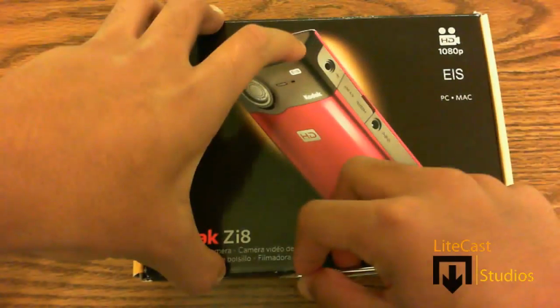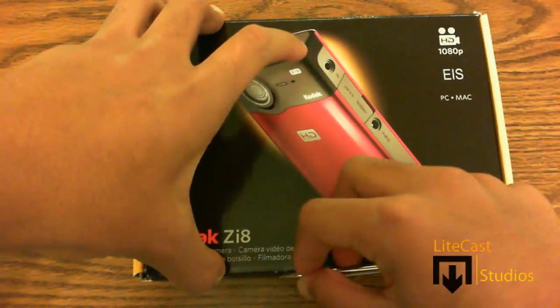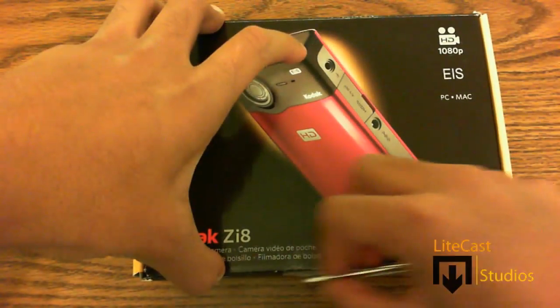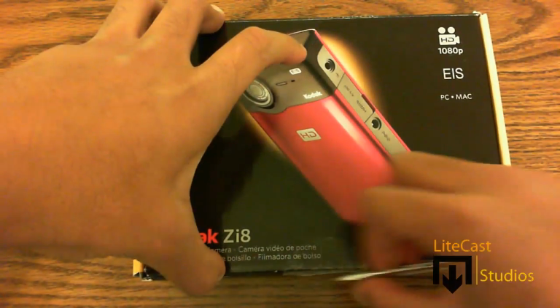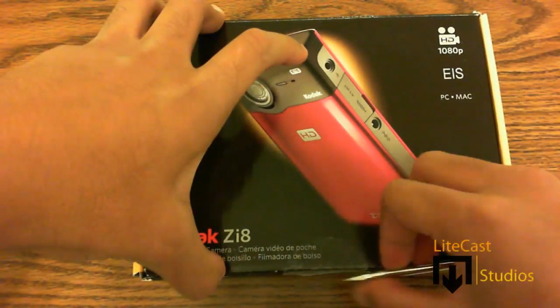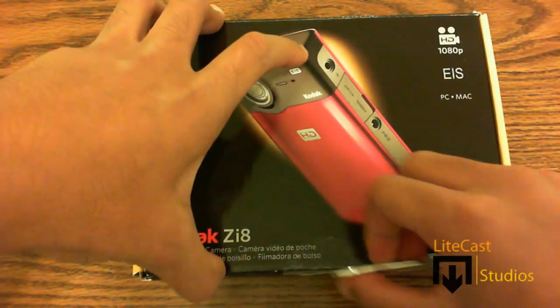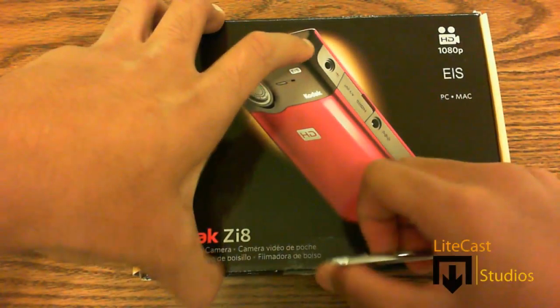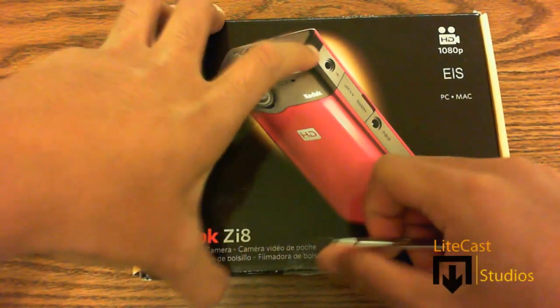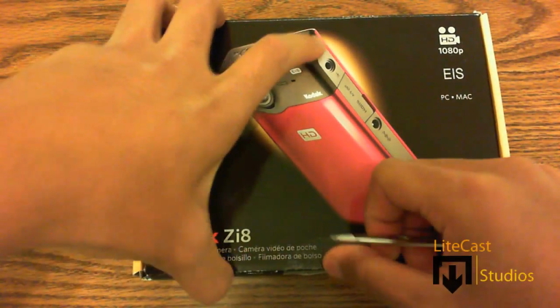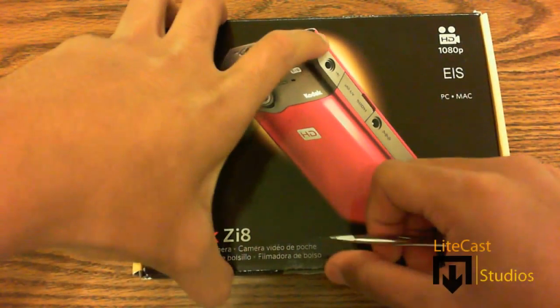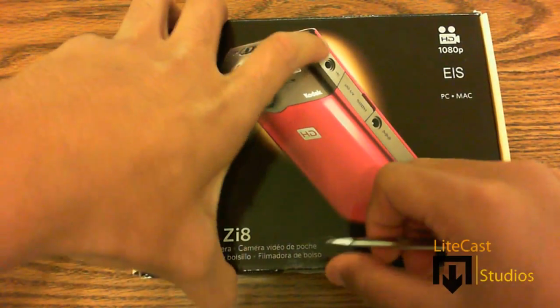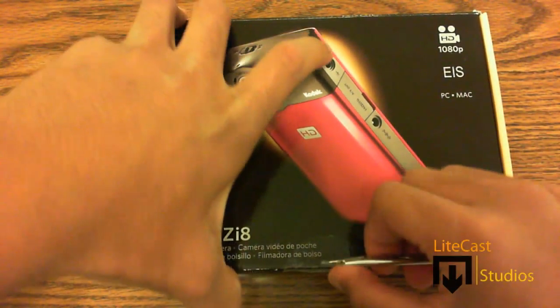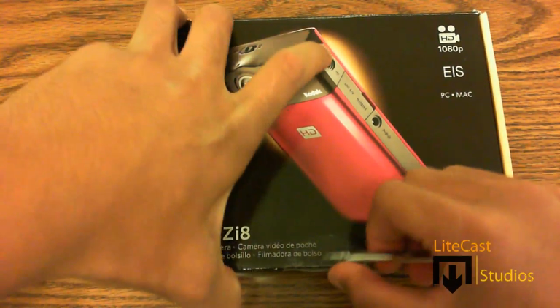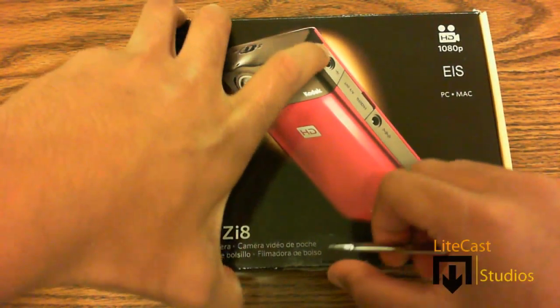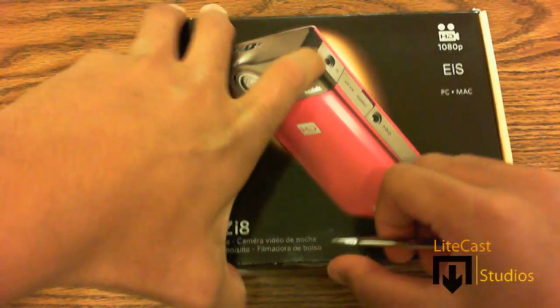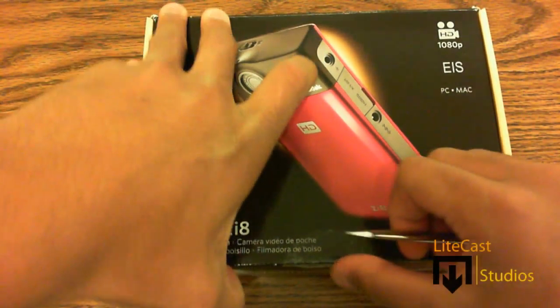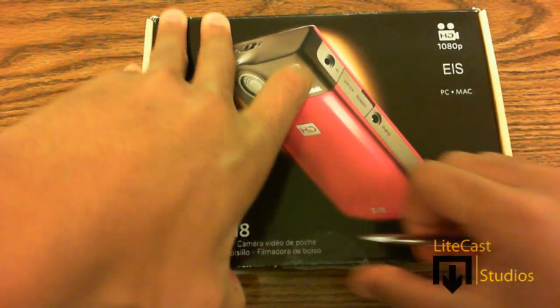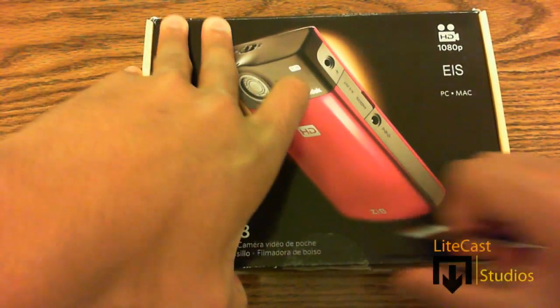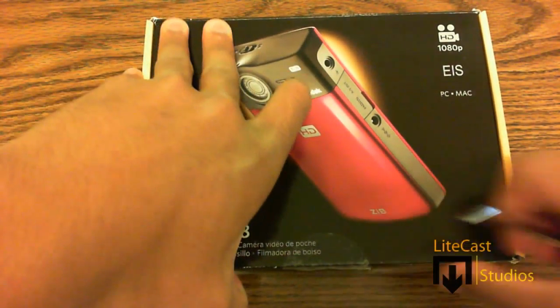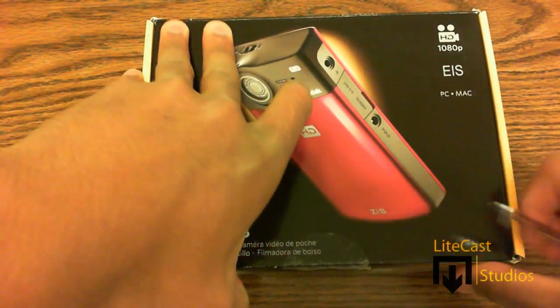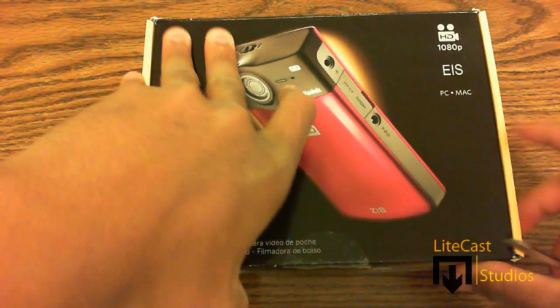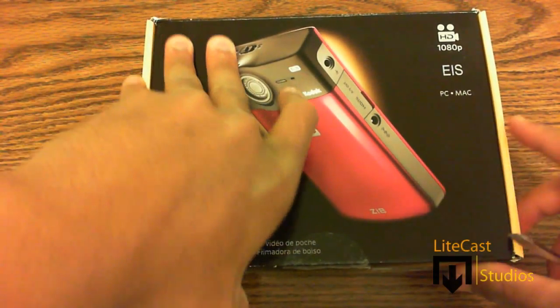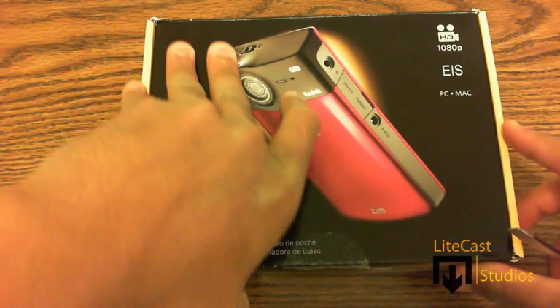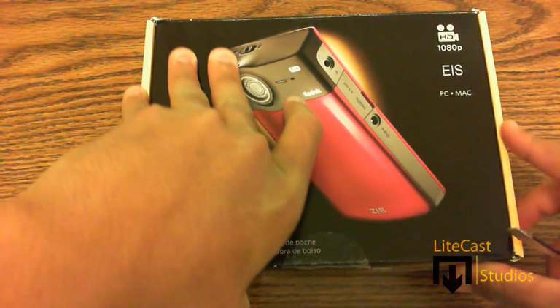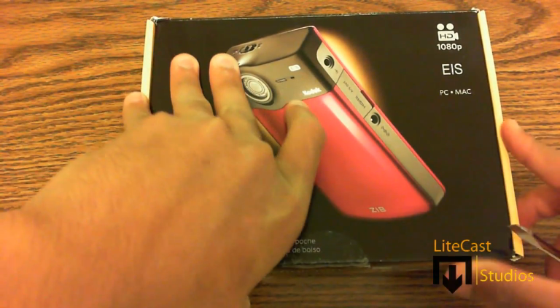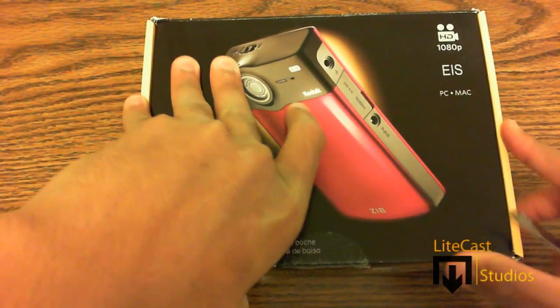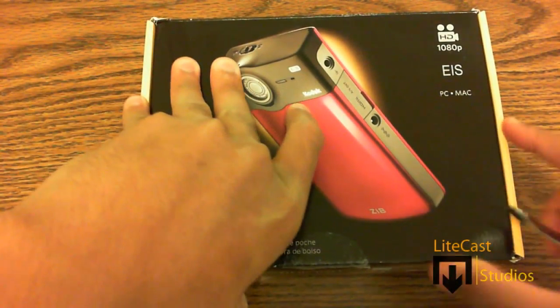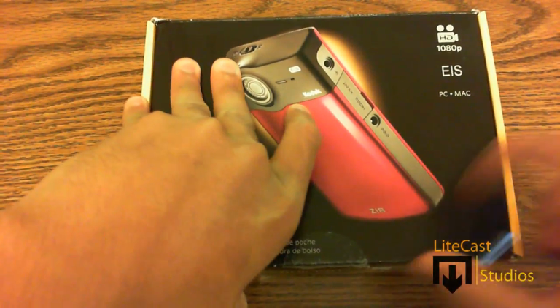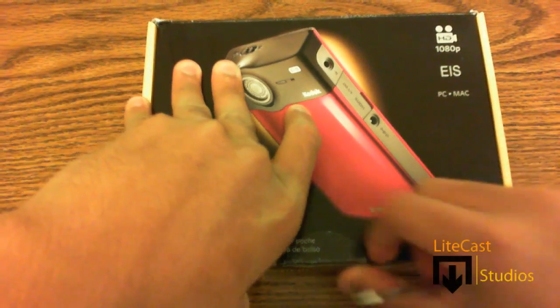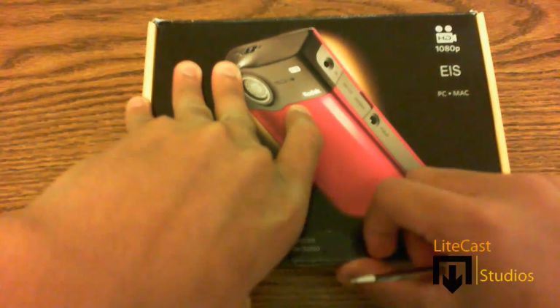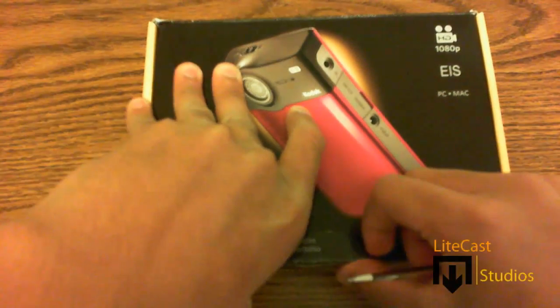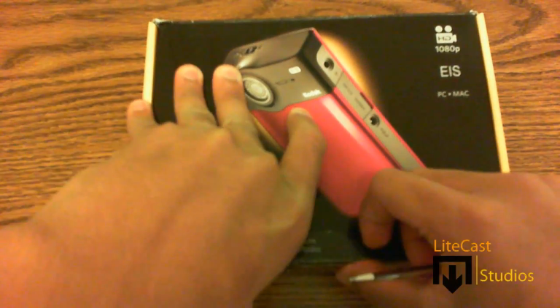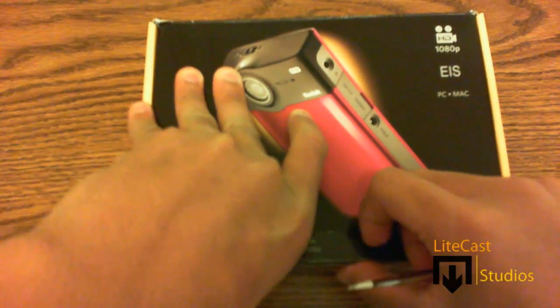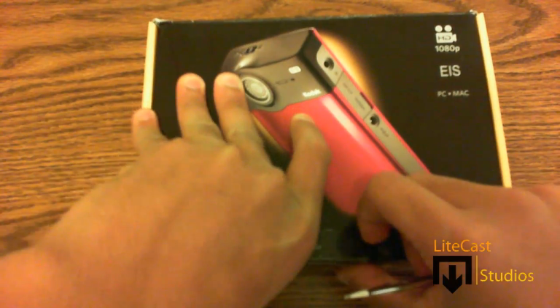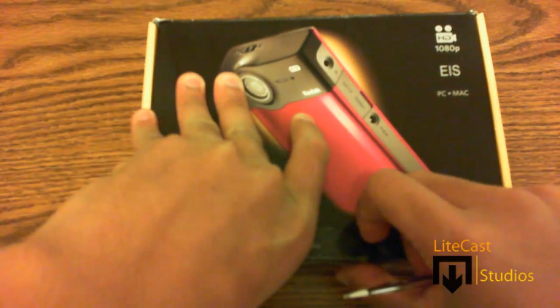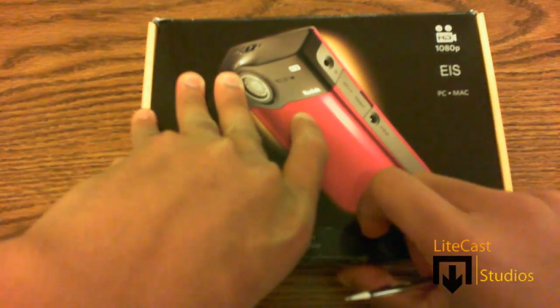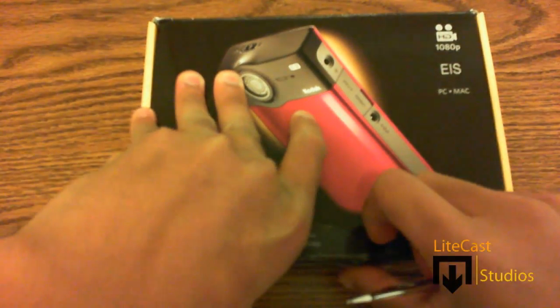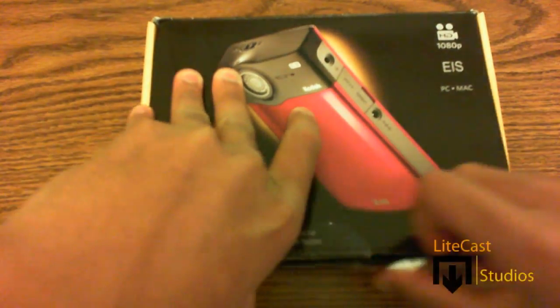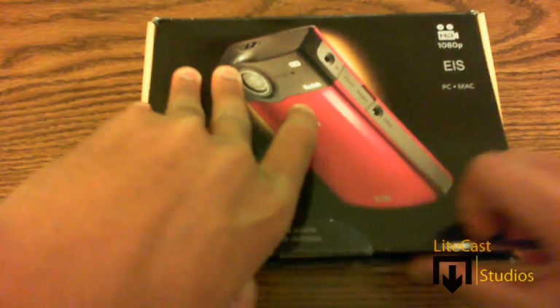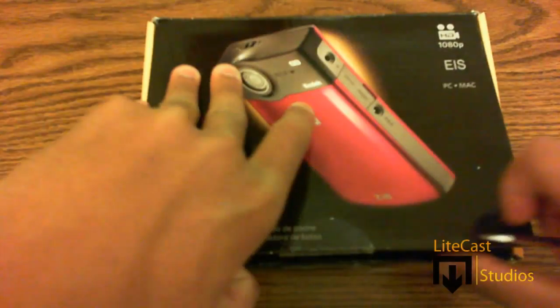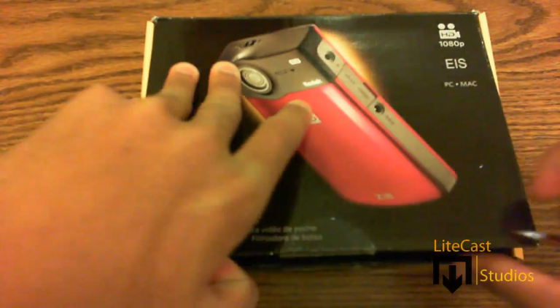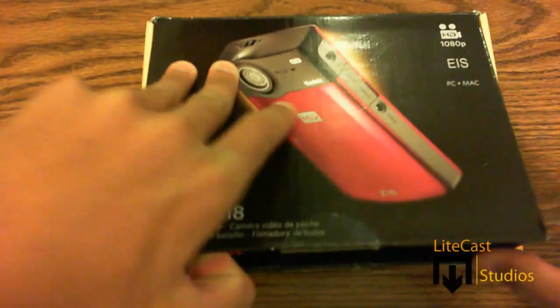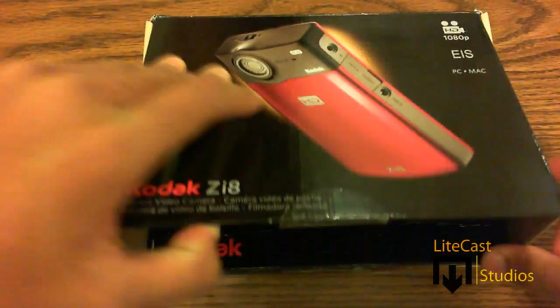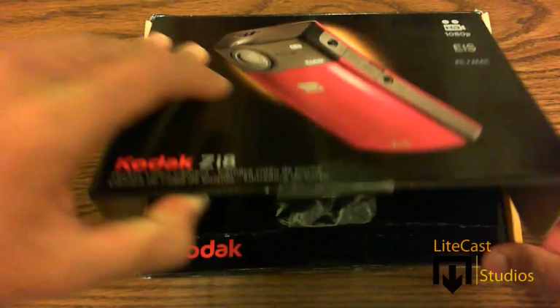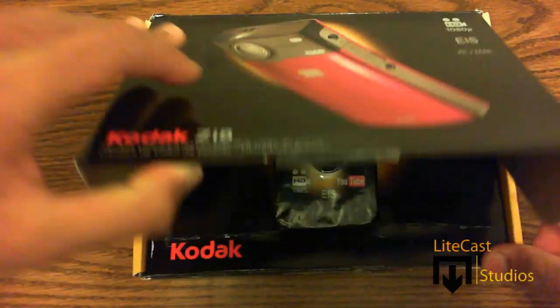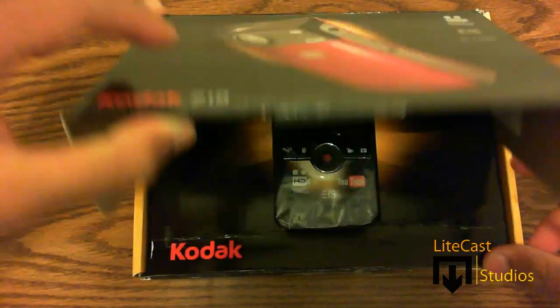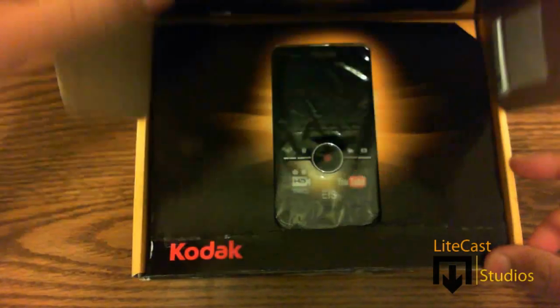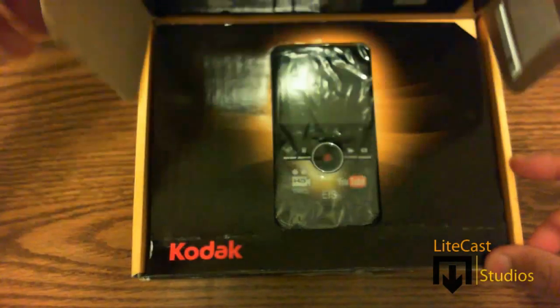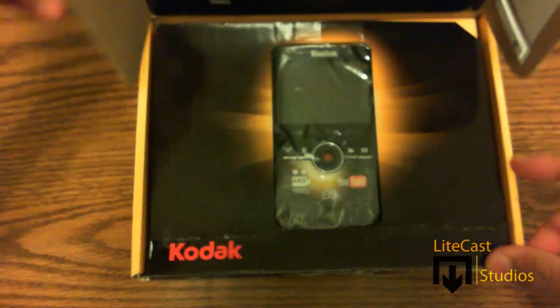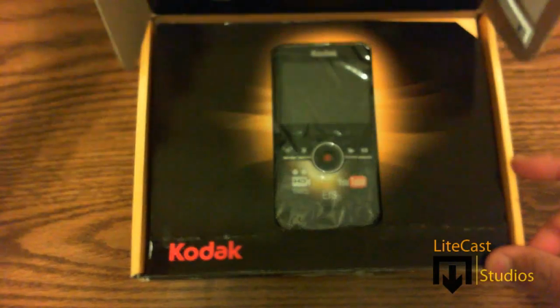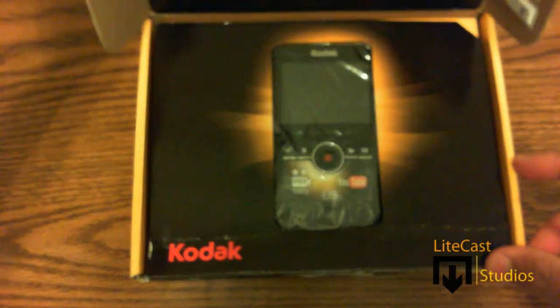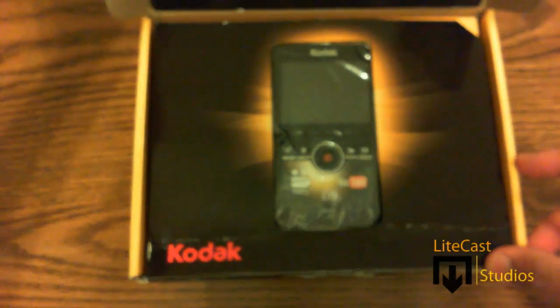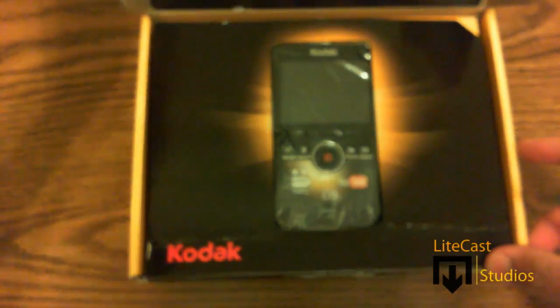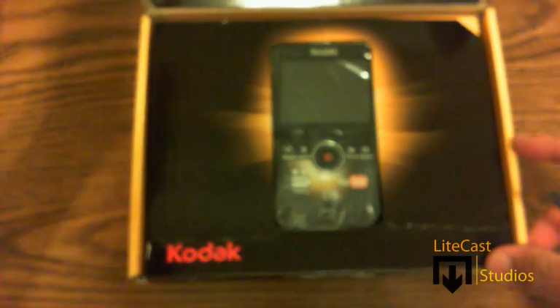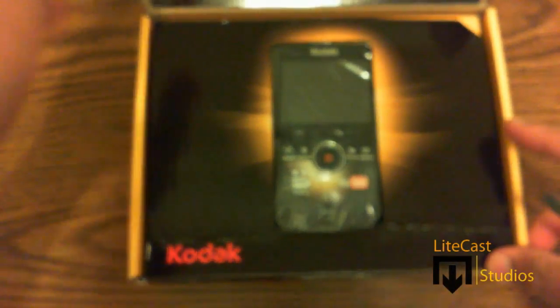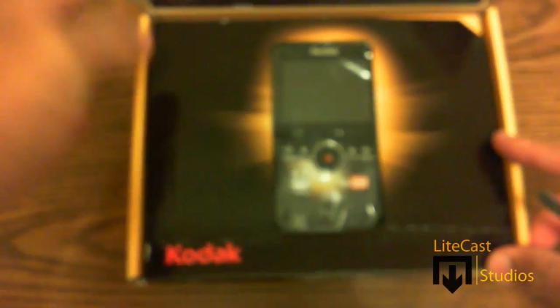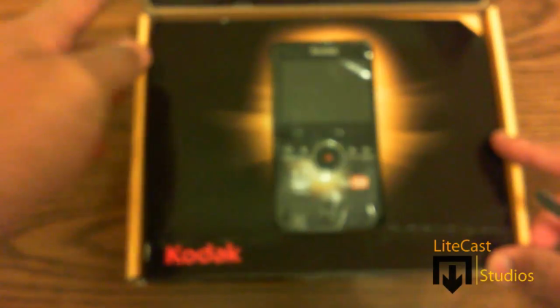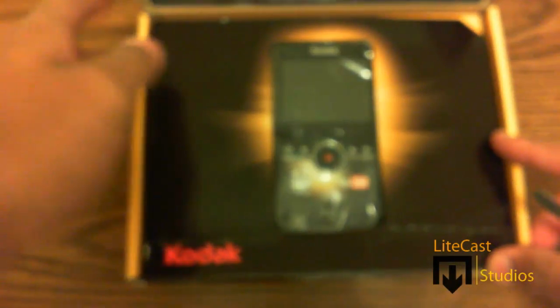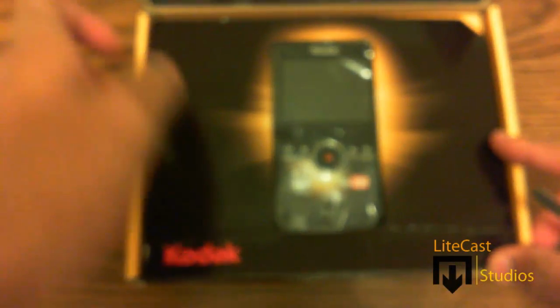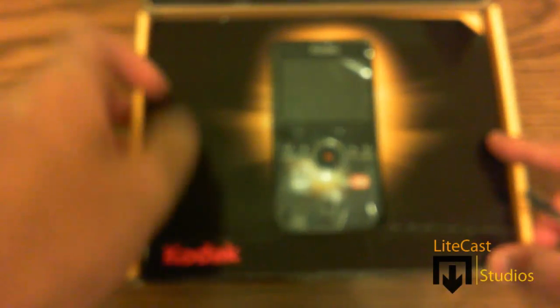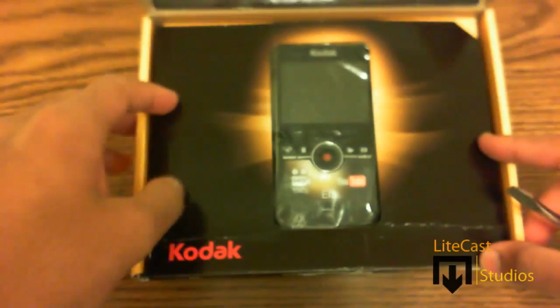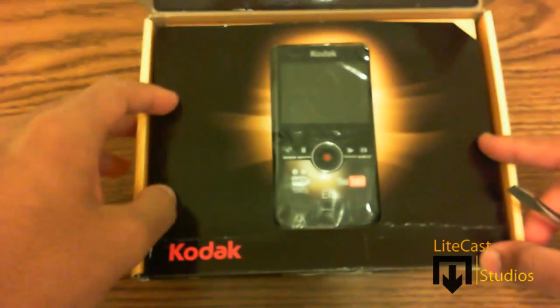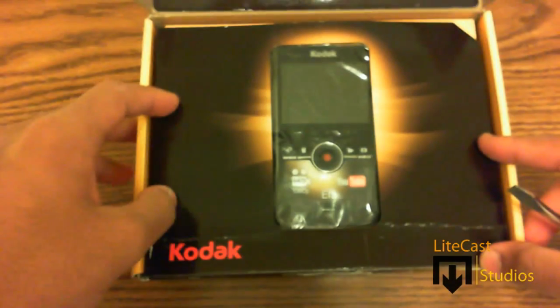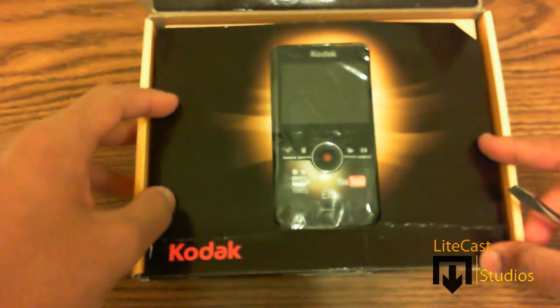The camcorder also shoots 5 megapixel still images and can support a 3.5 millimeter external microphone, which is why I chose it in the first place.